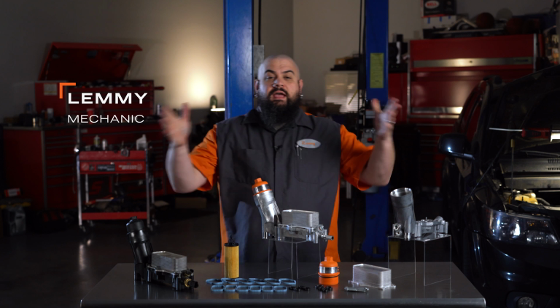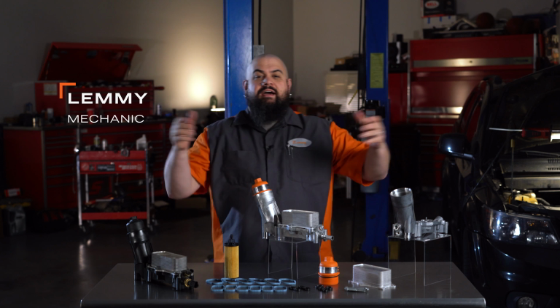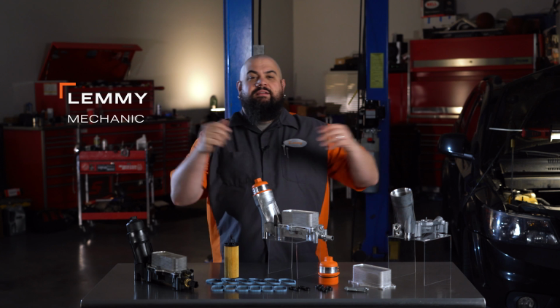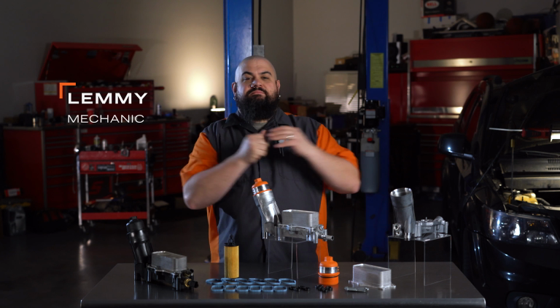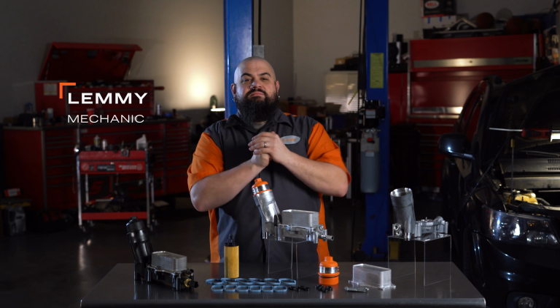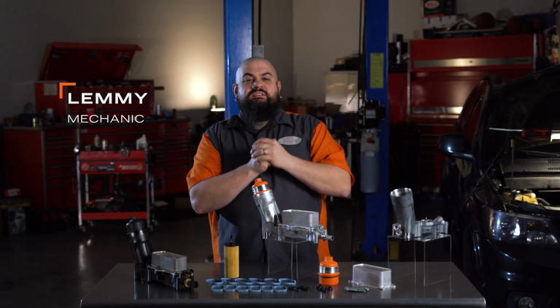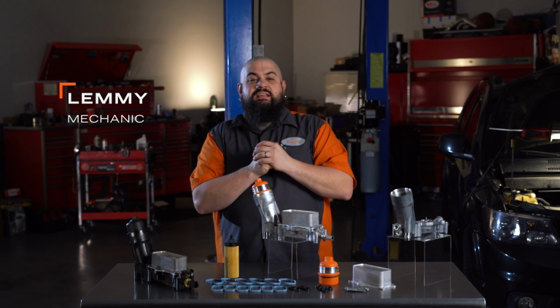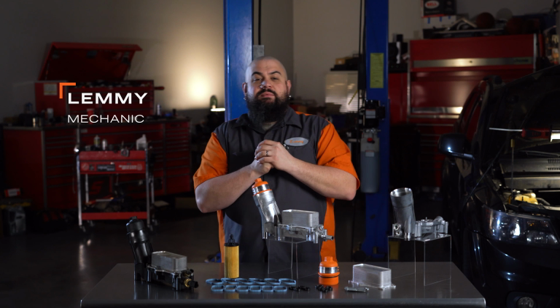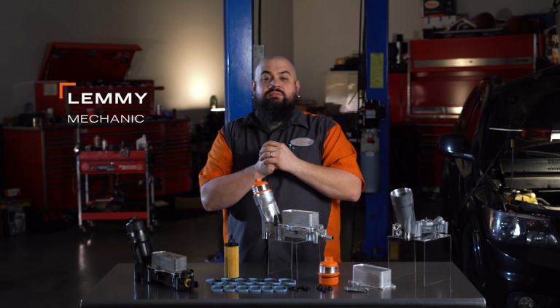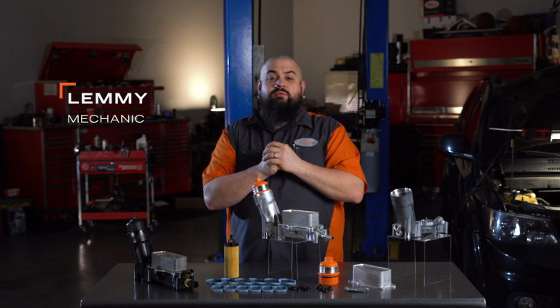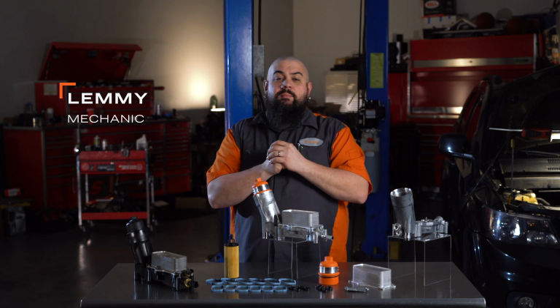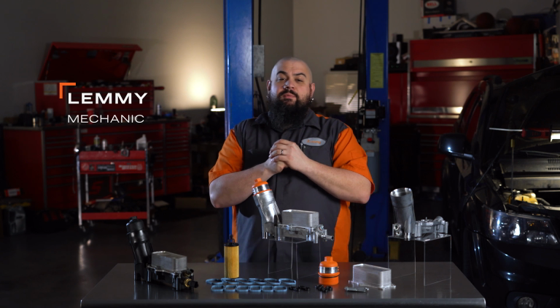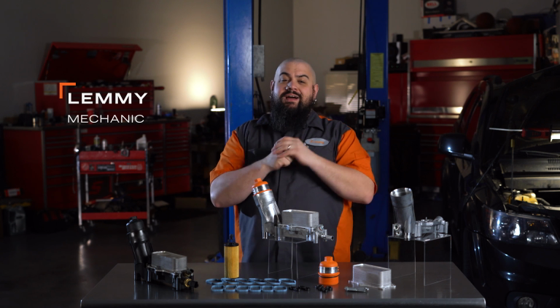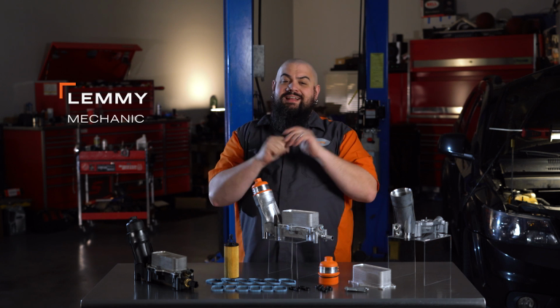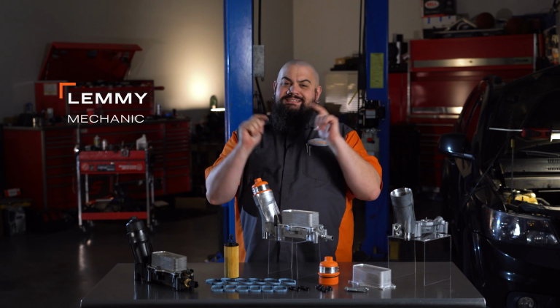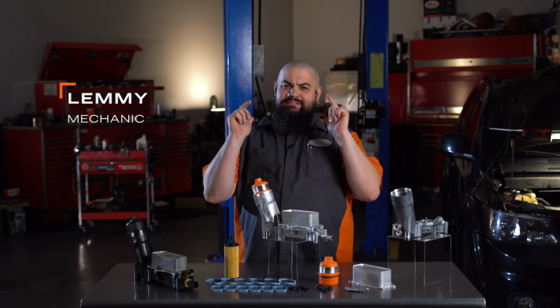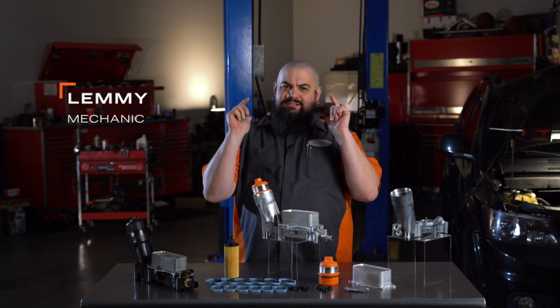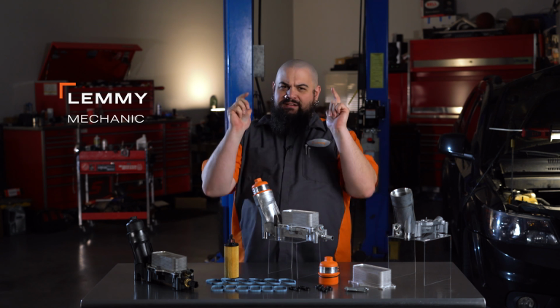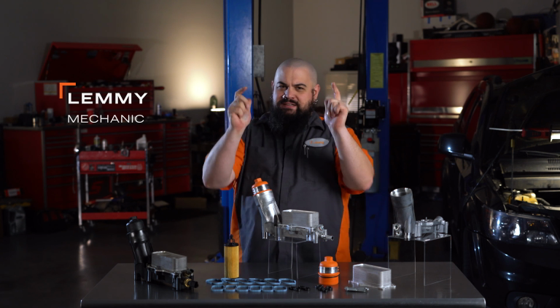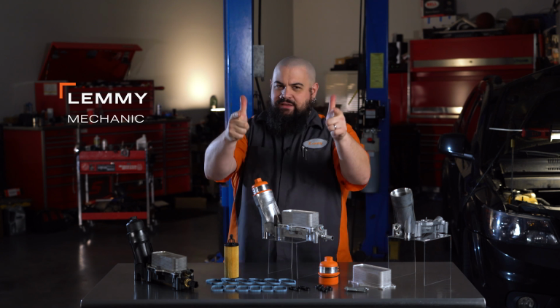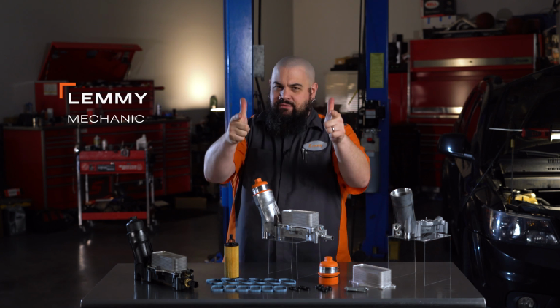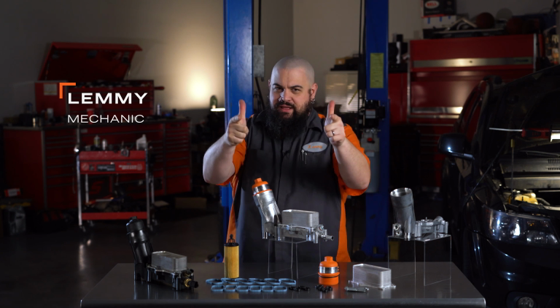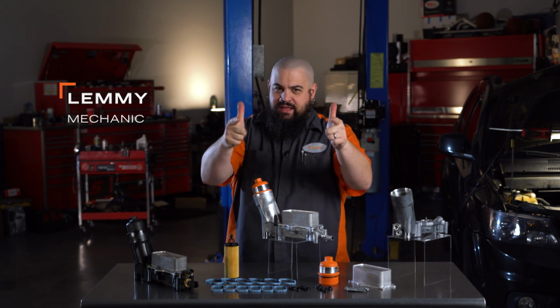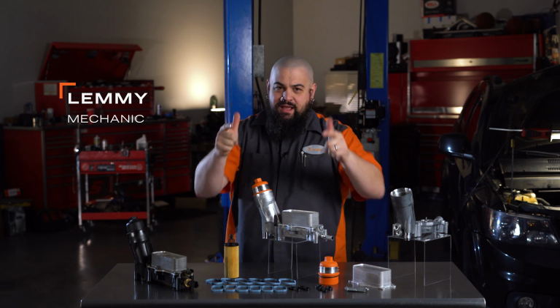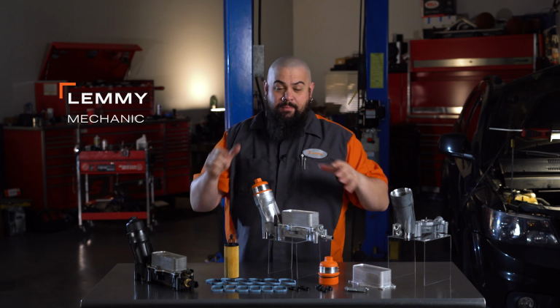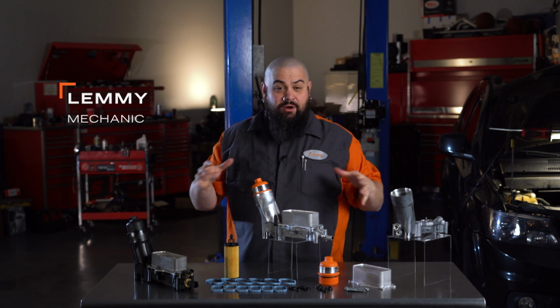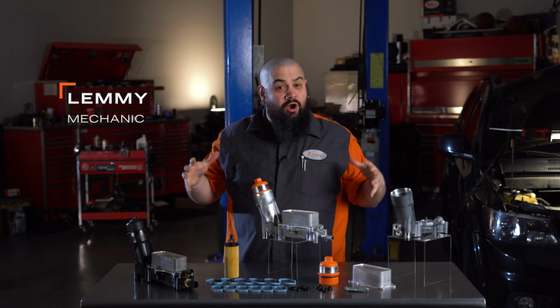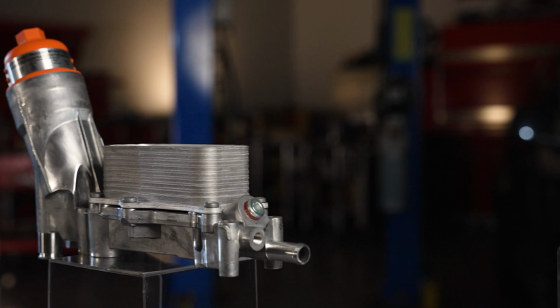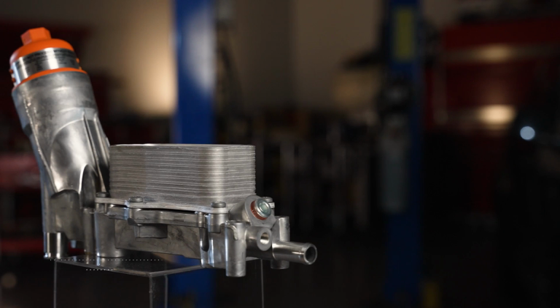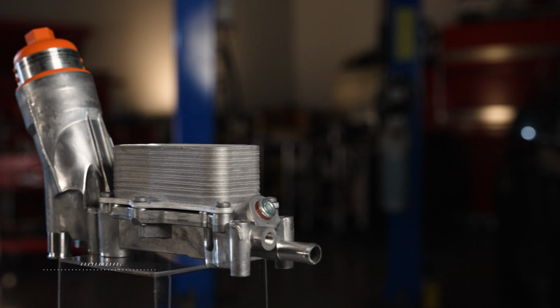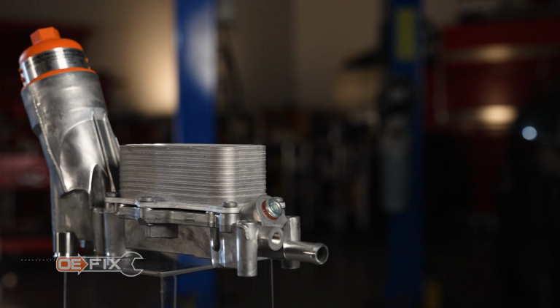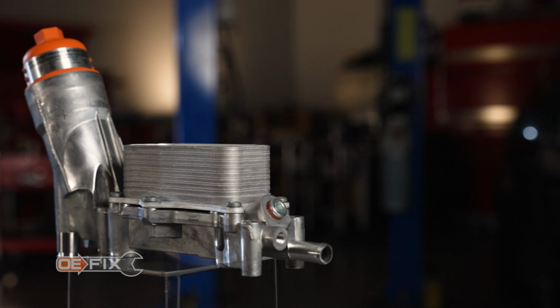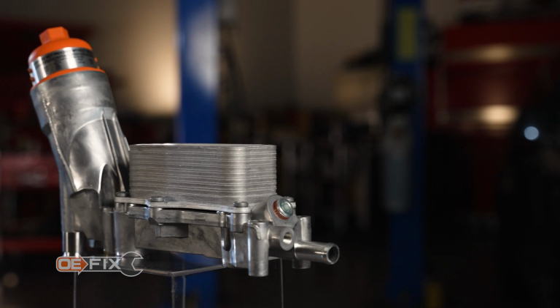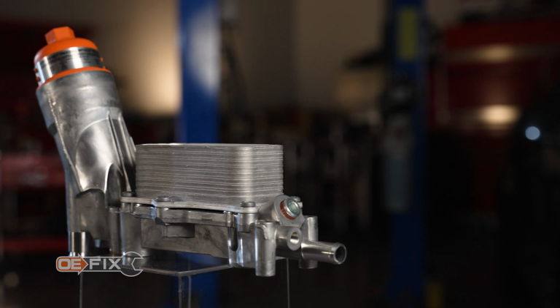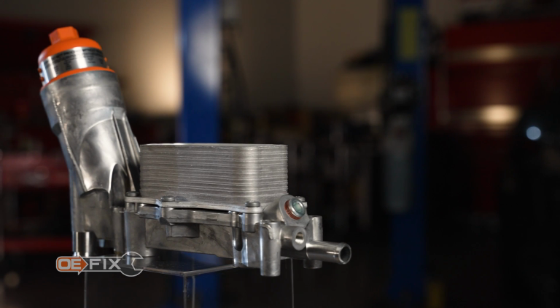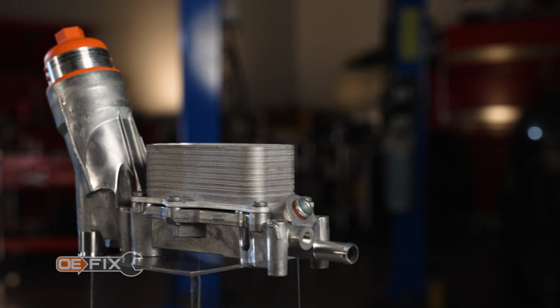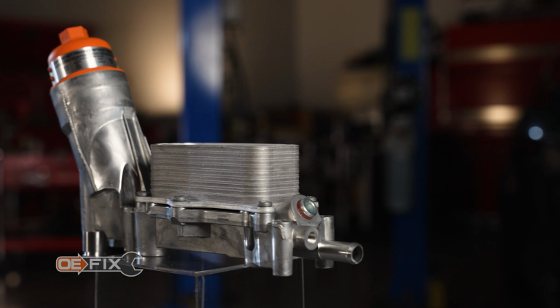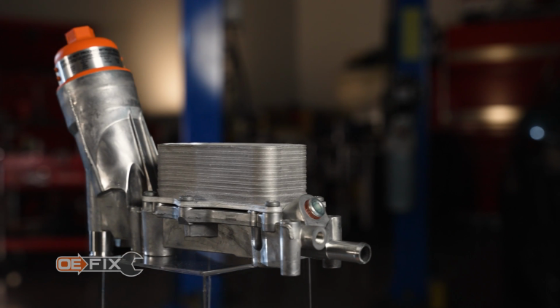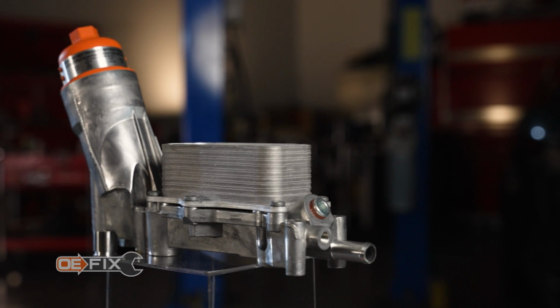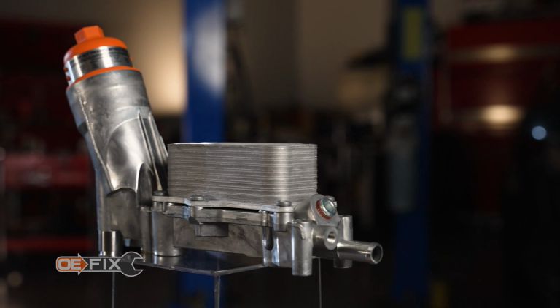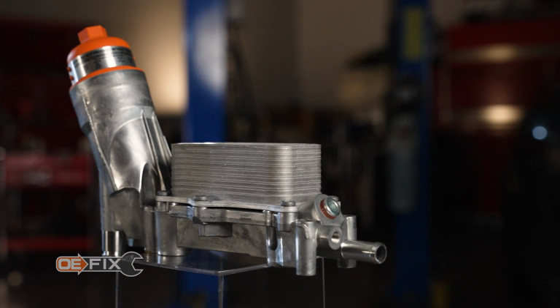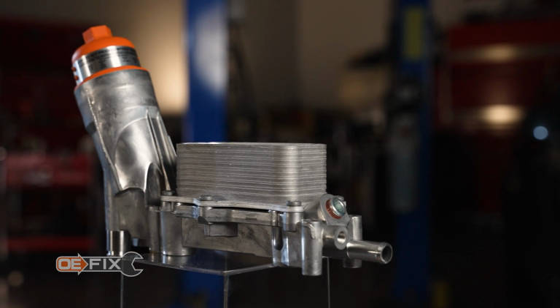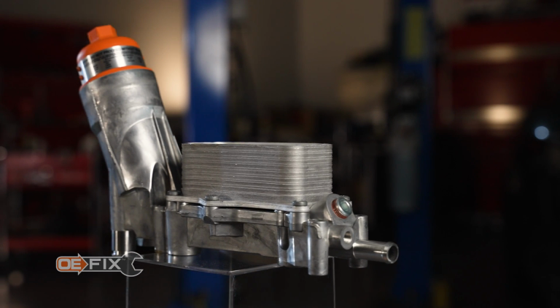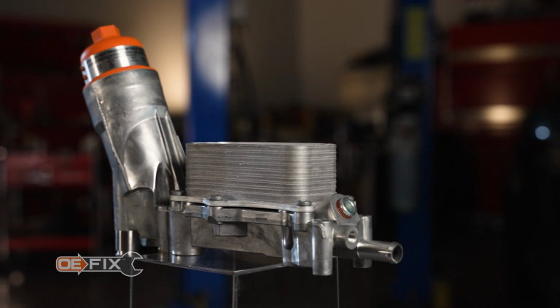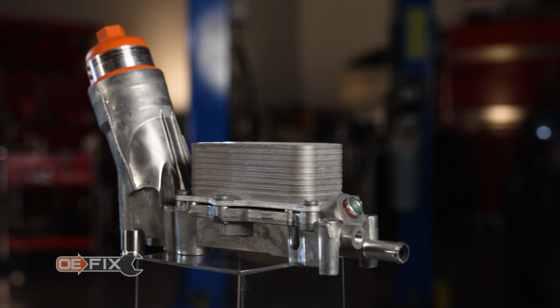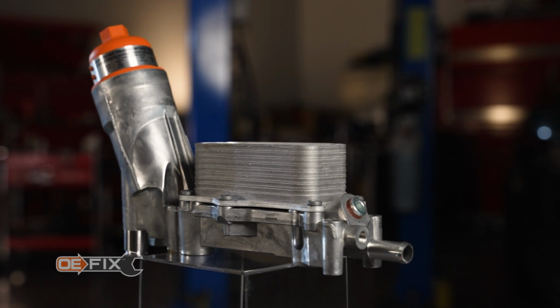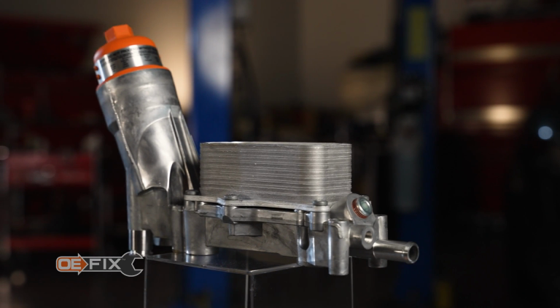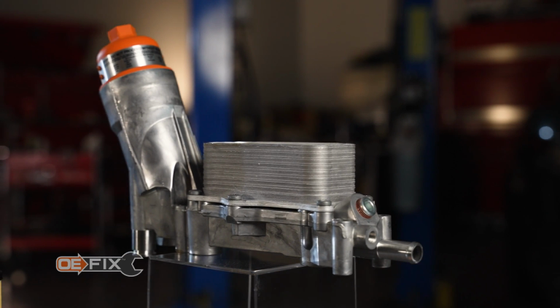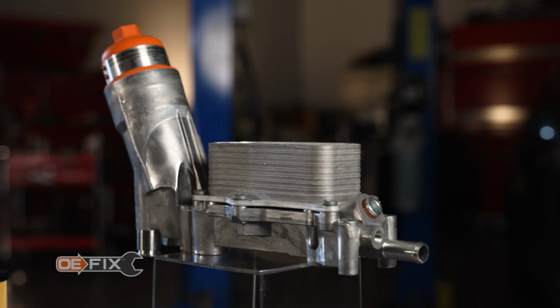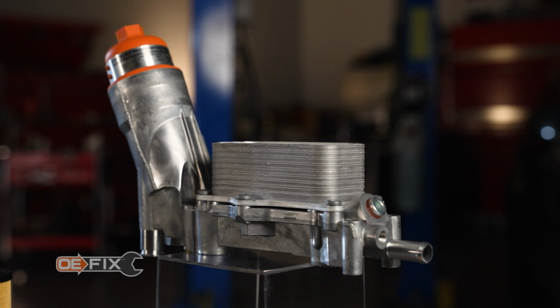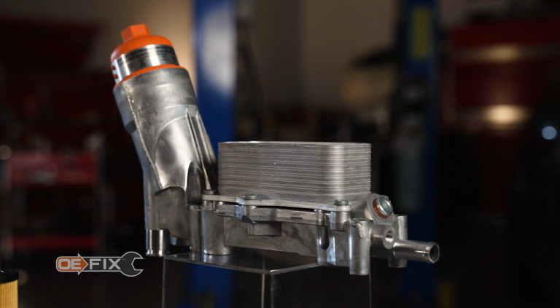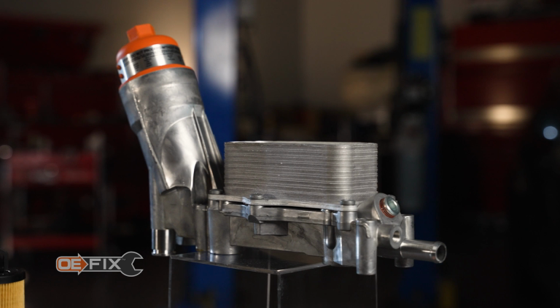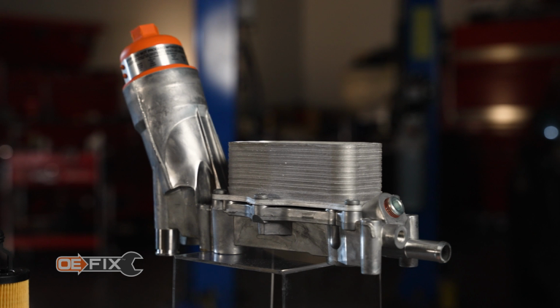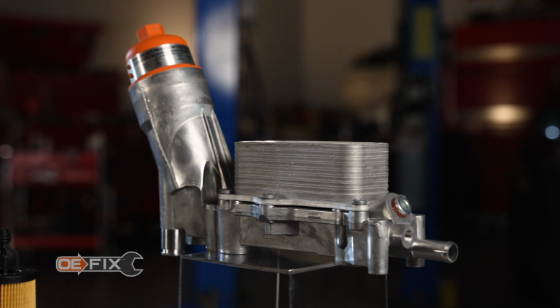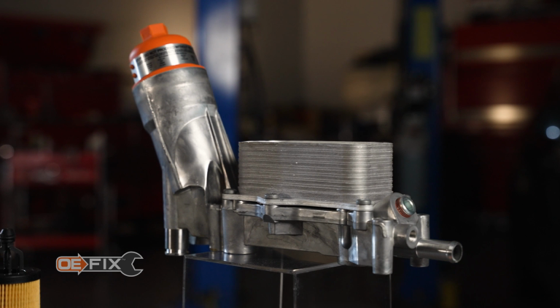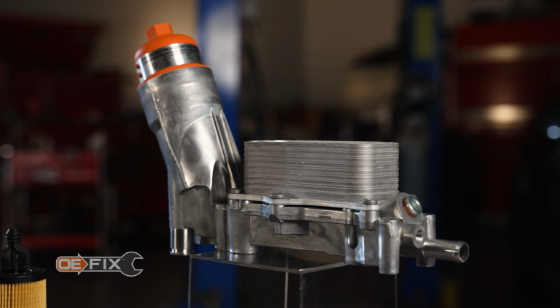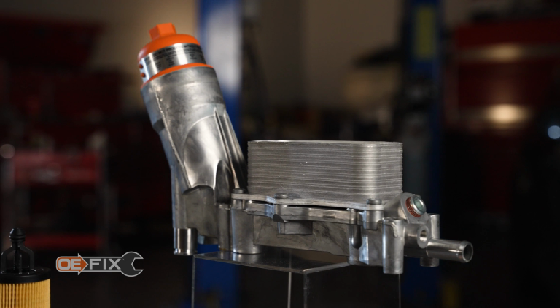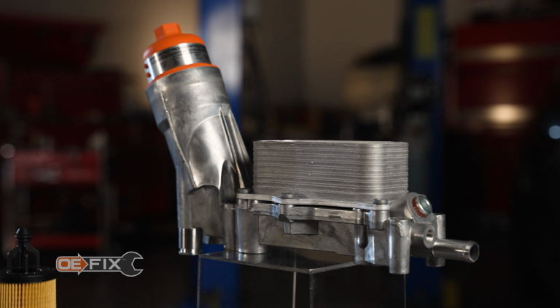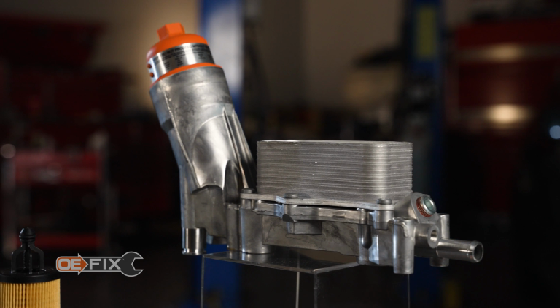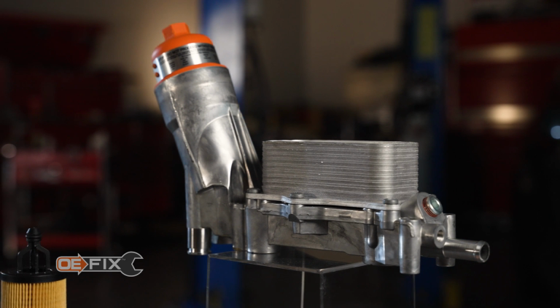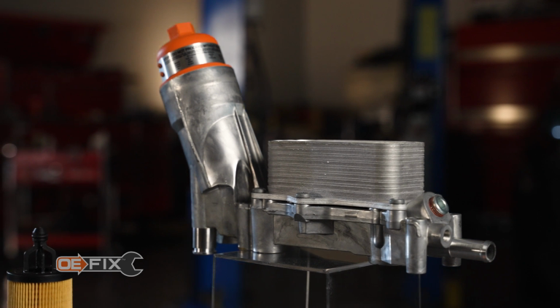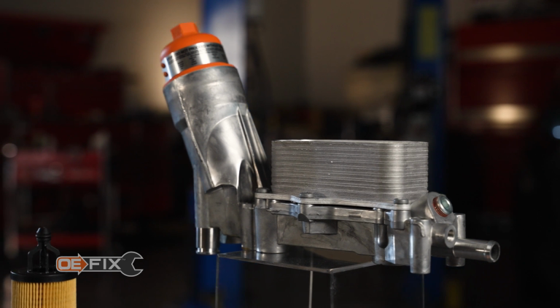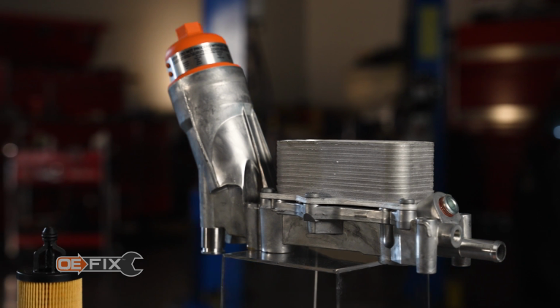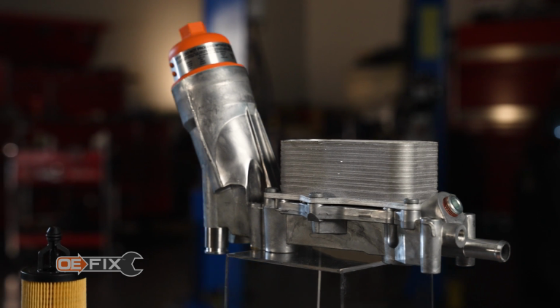Howdy, this is Lemmy with Dorman Products here to talk to you today about our OE-FIX oil filter adapter for Chrysler, Dodge, Jeep, and Ram vehicles.